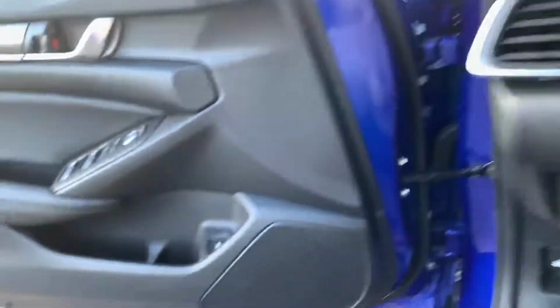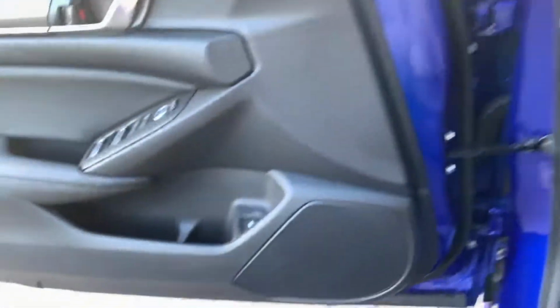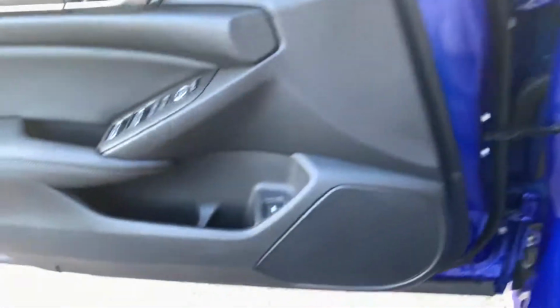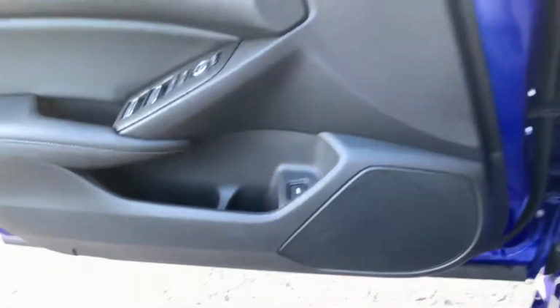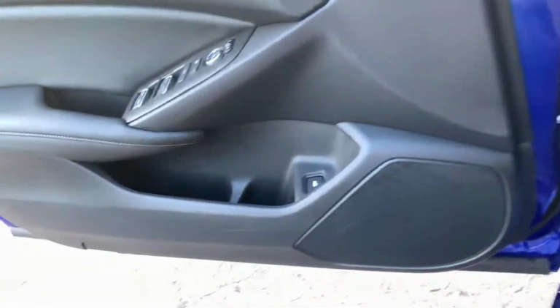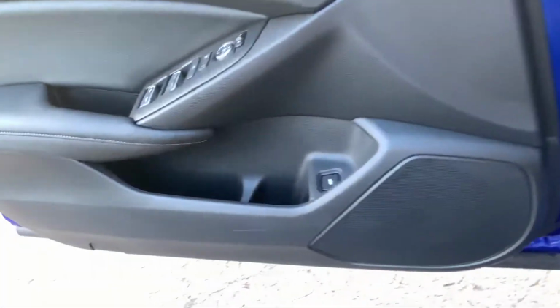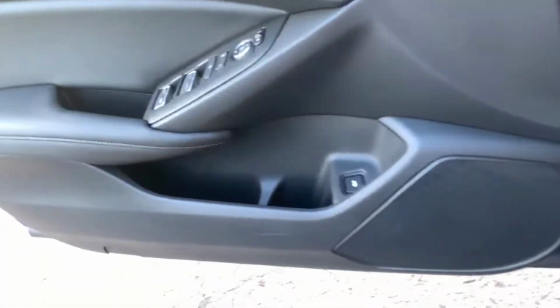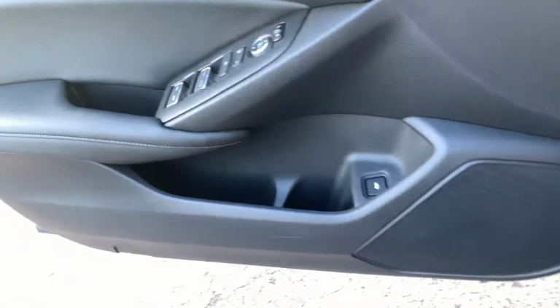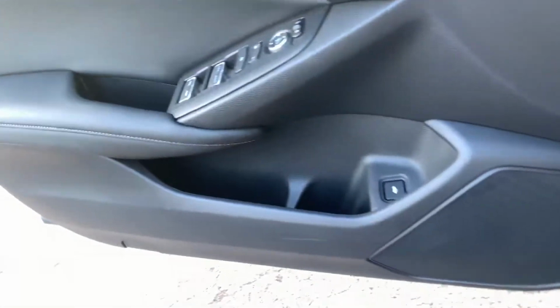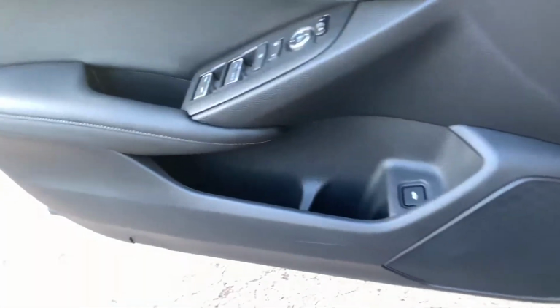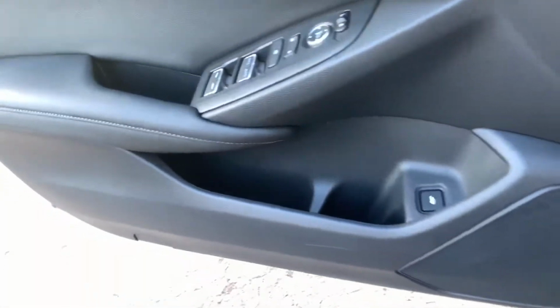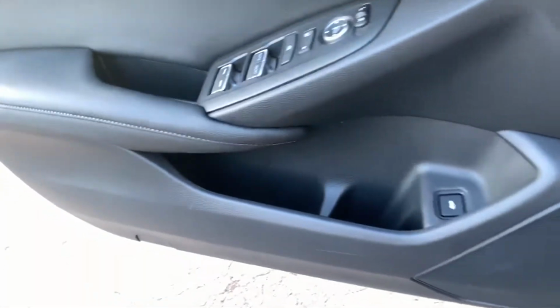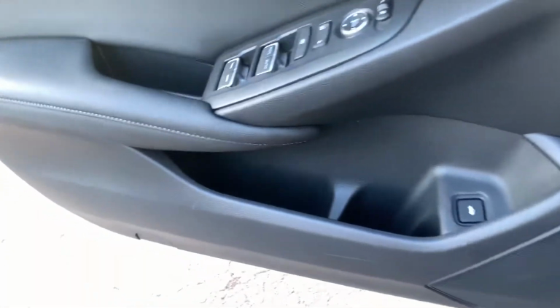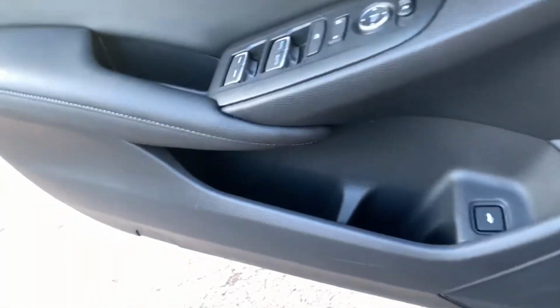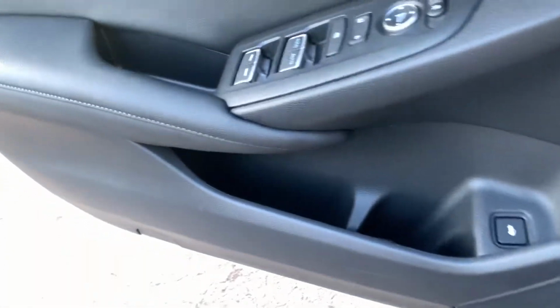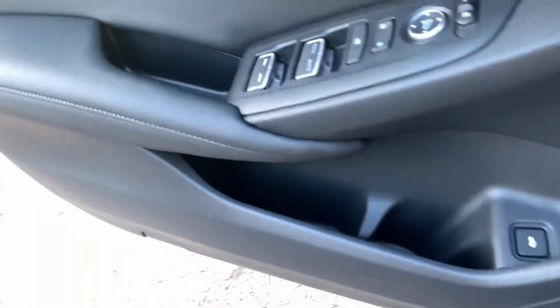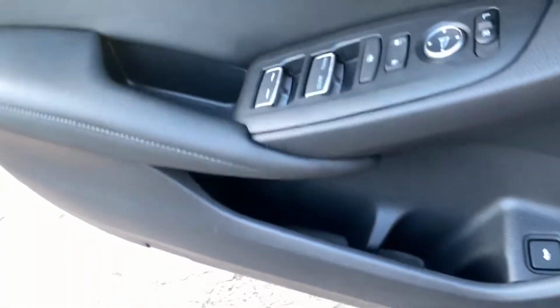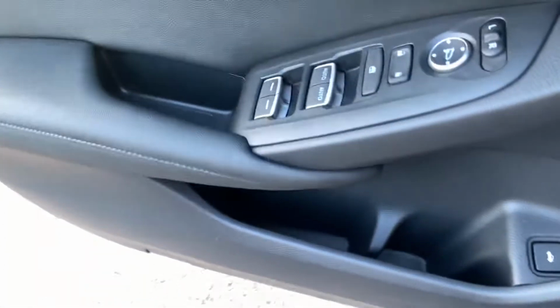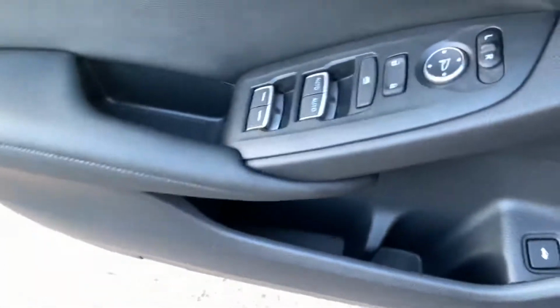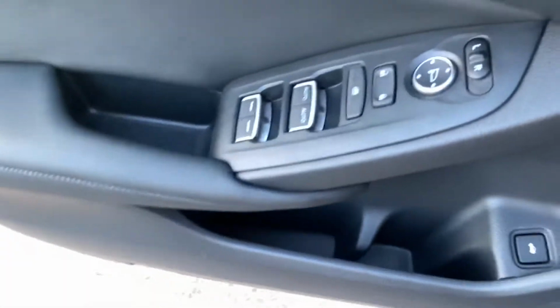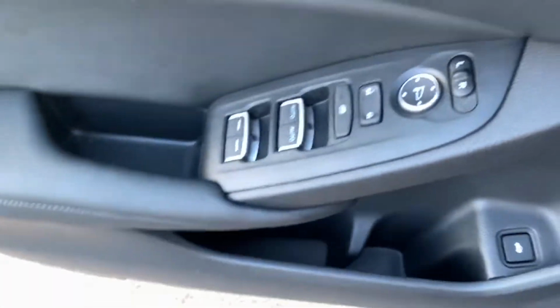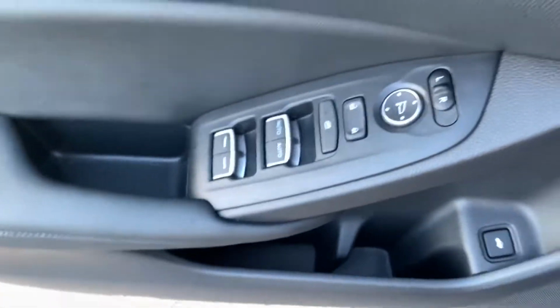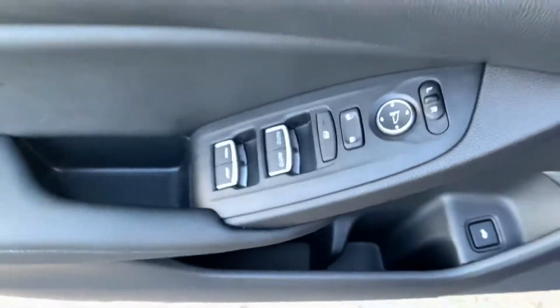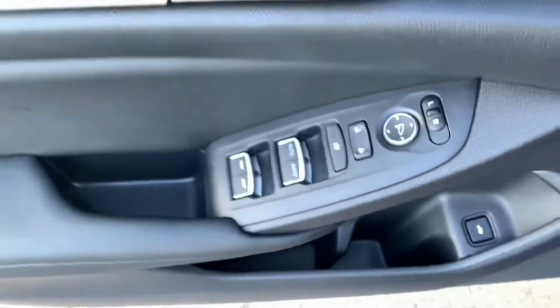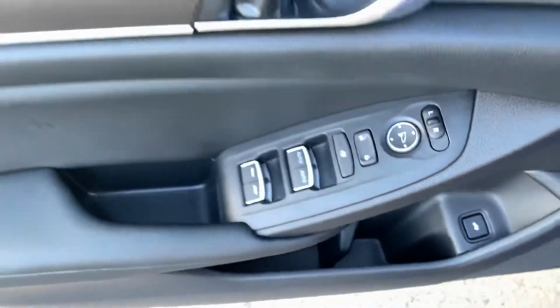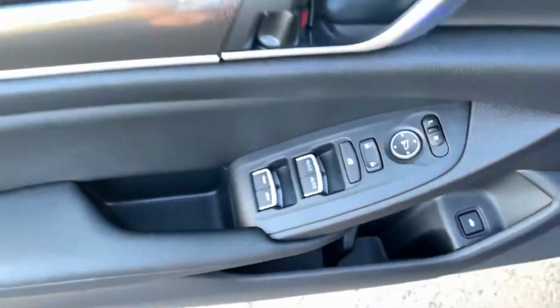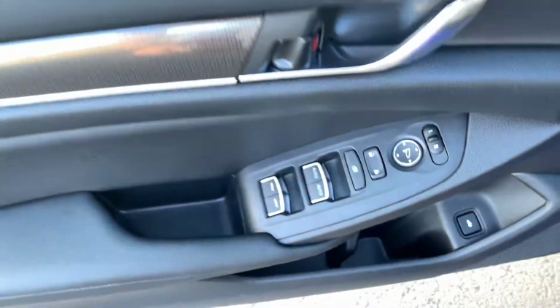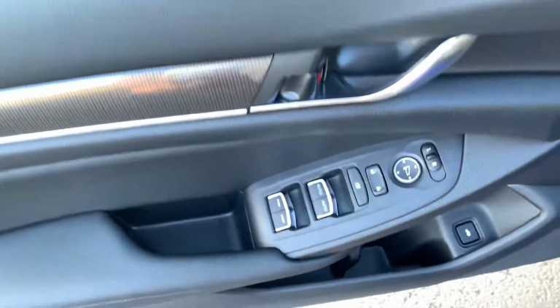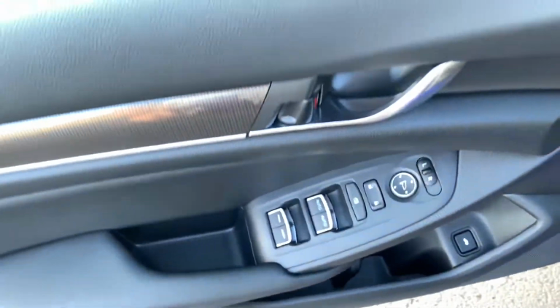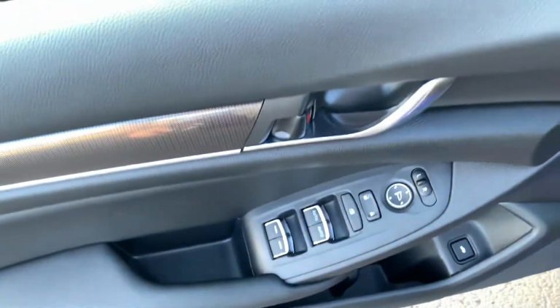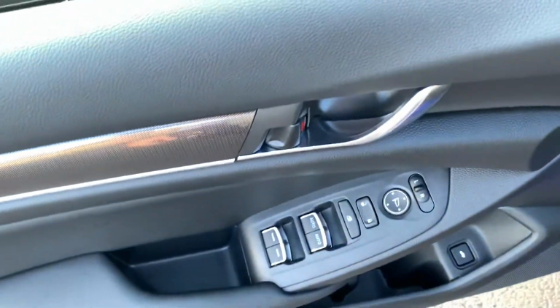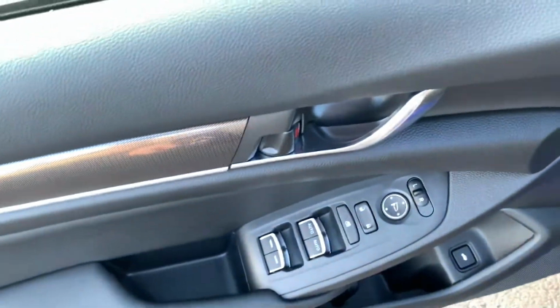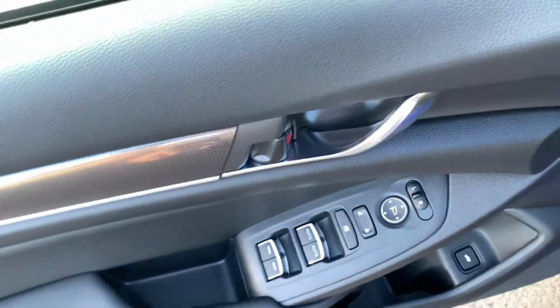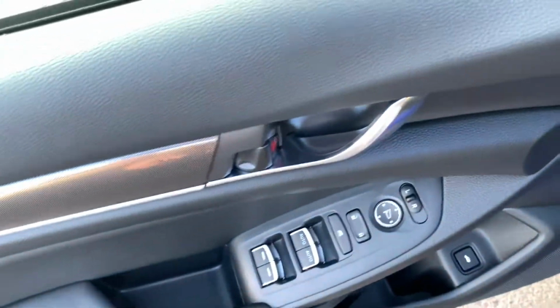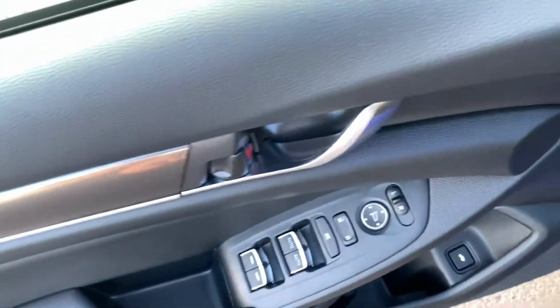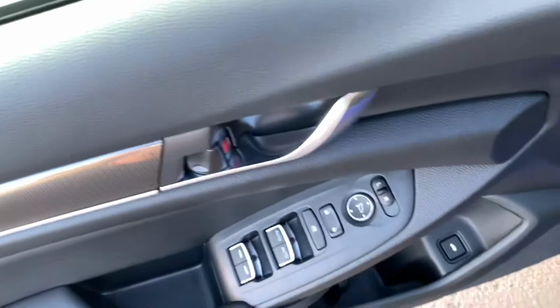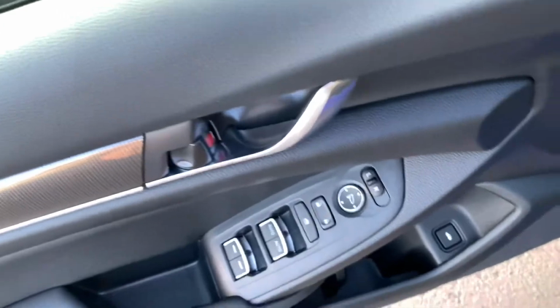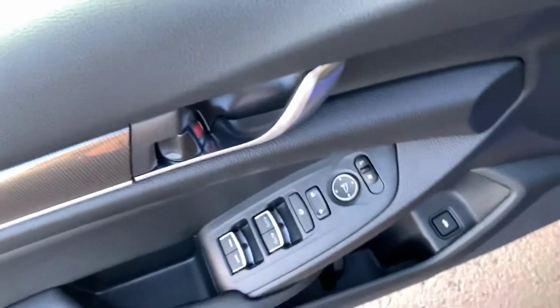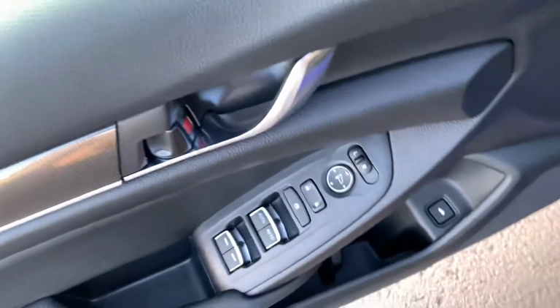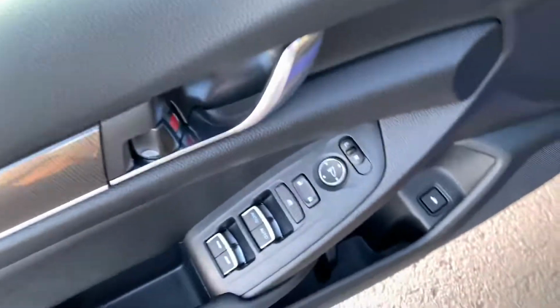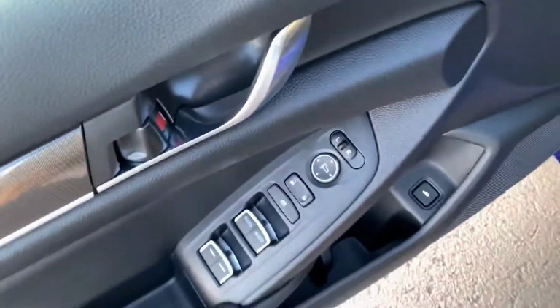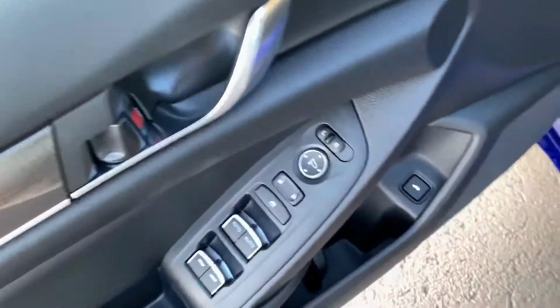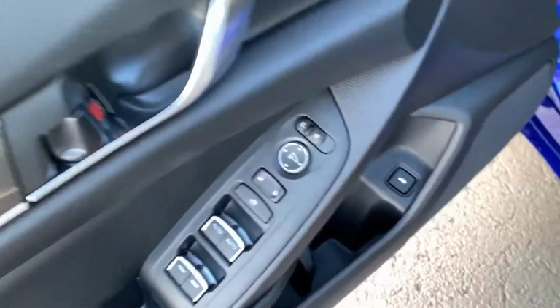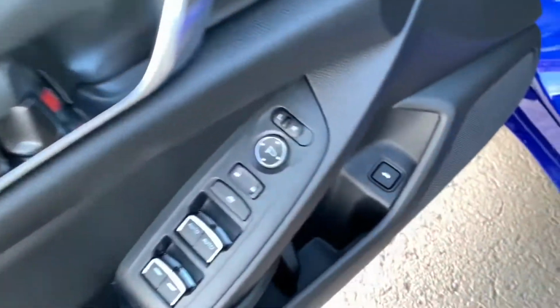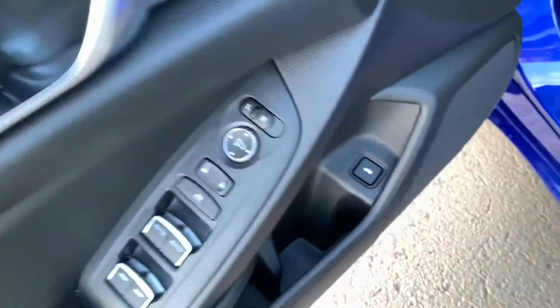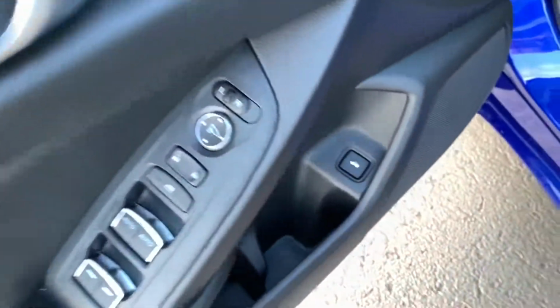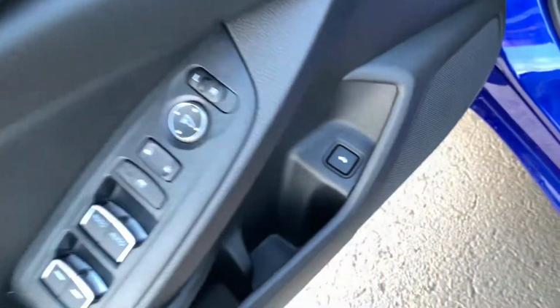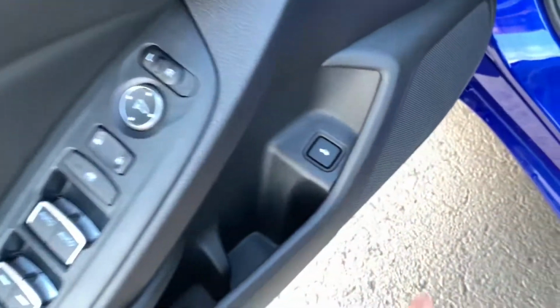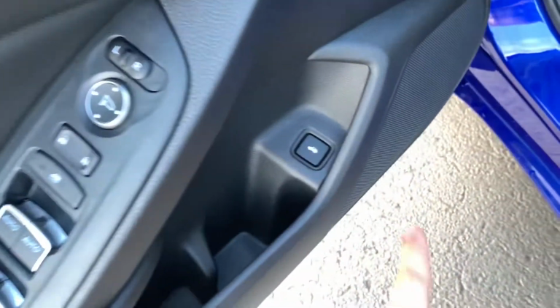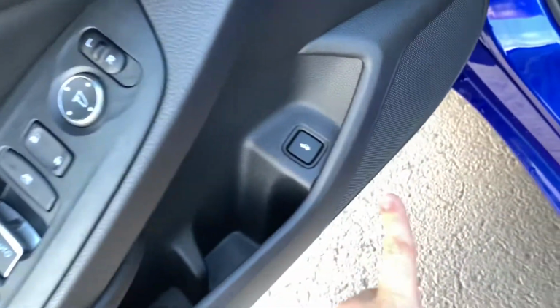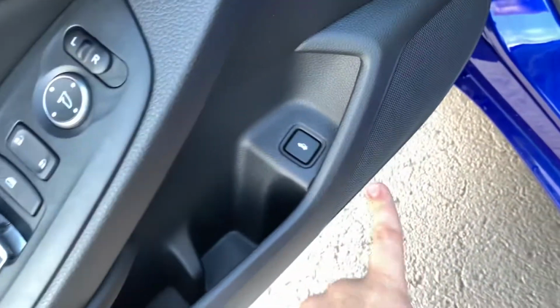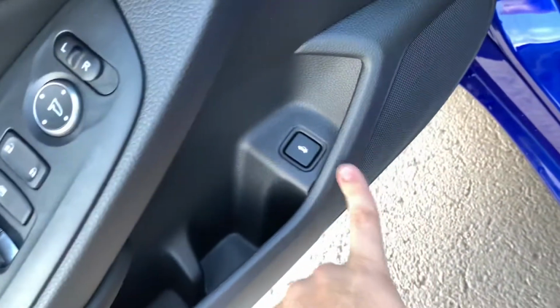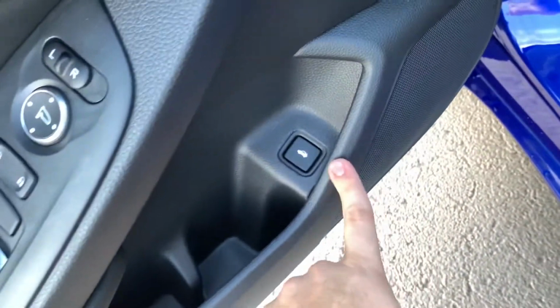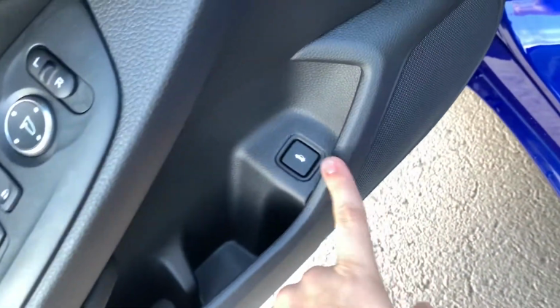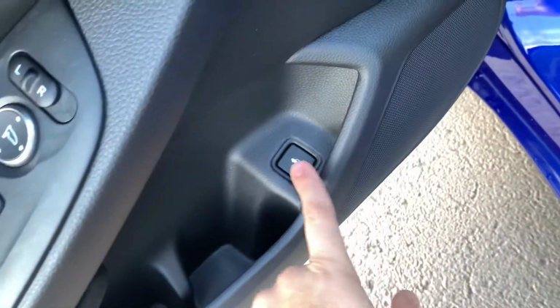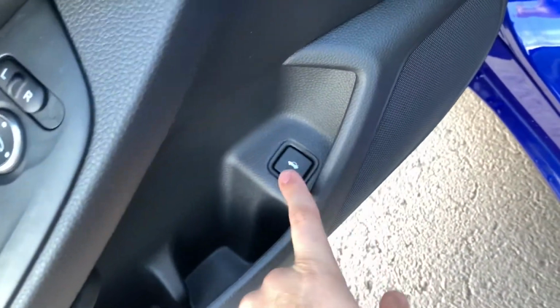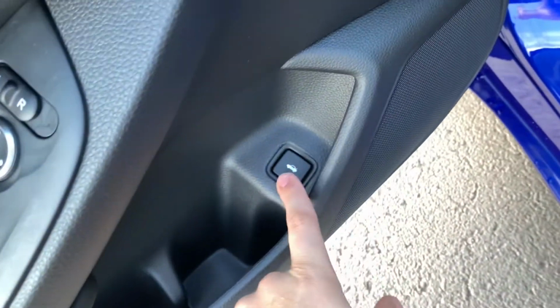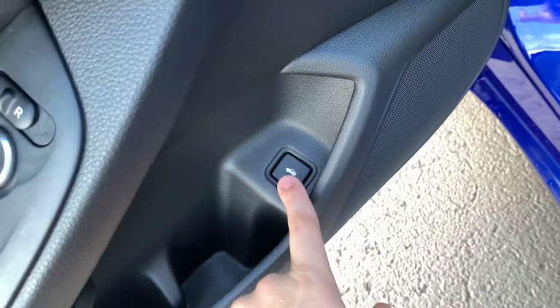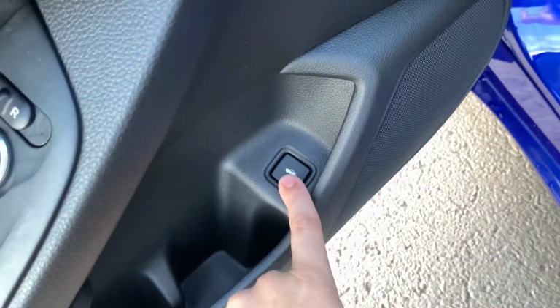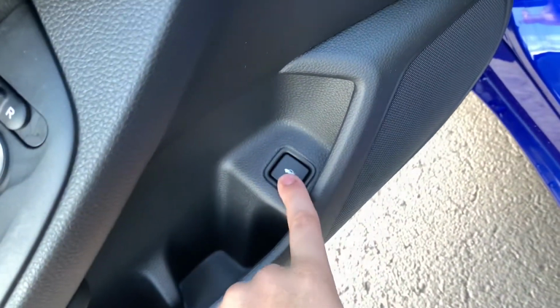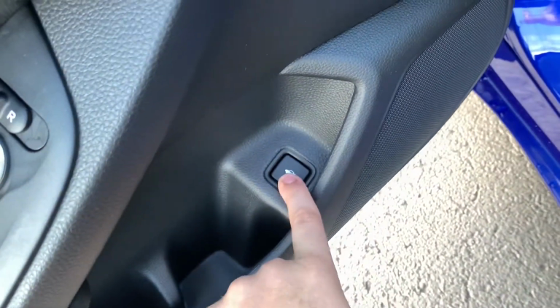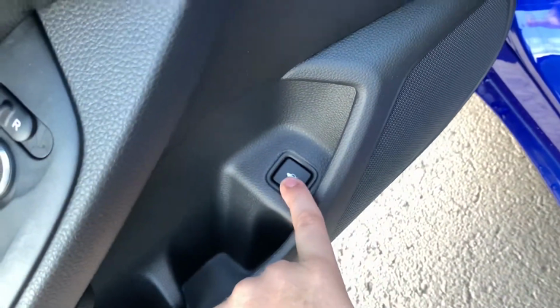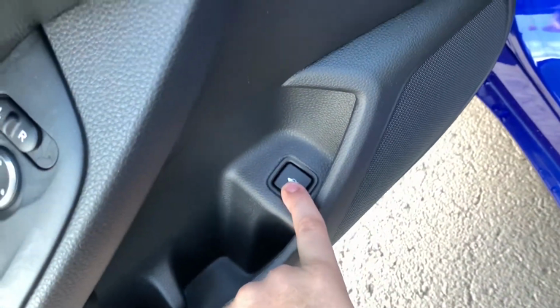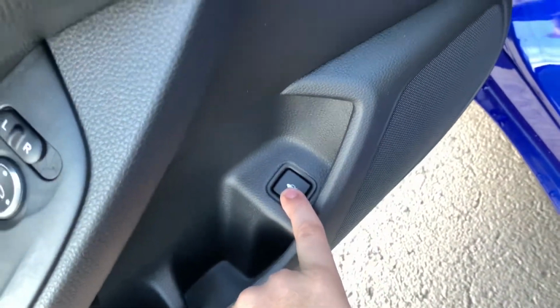Over here on the left door card, we have drivers and passengers automatic windows and mirror controls, and even a trunk release button.